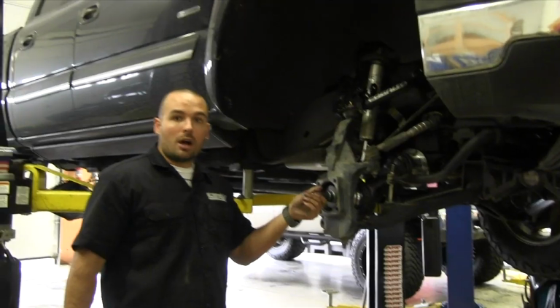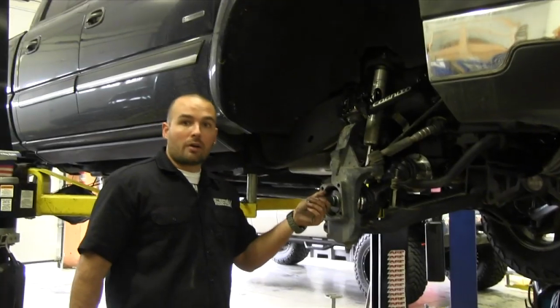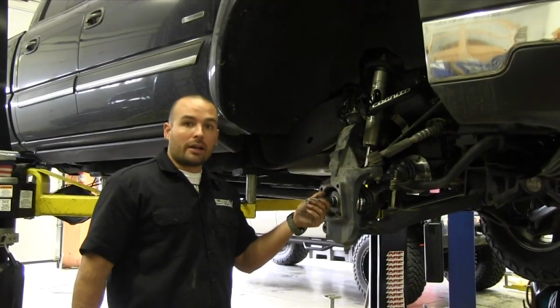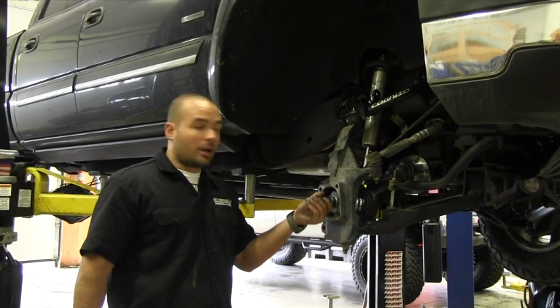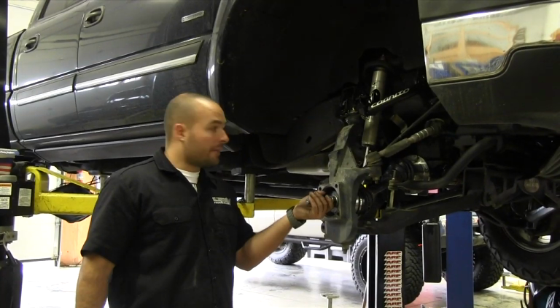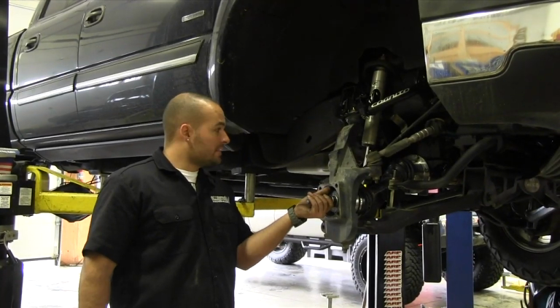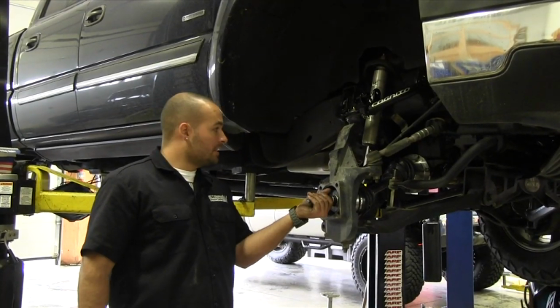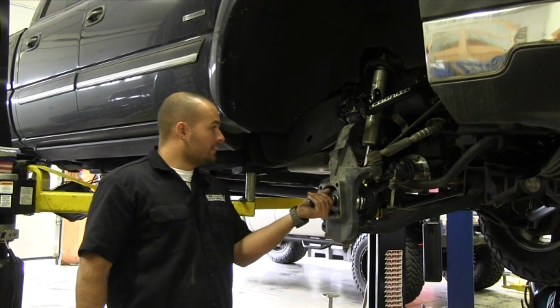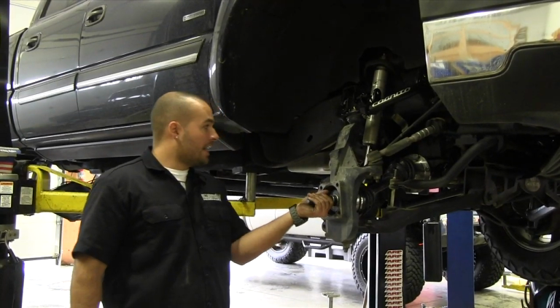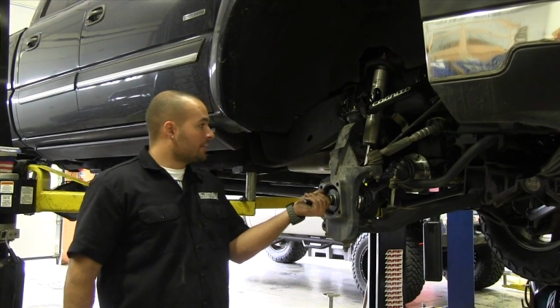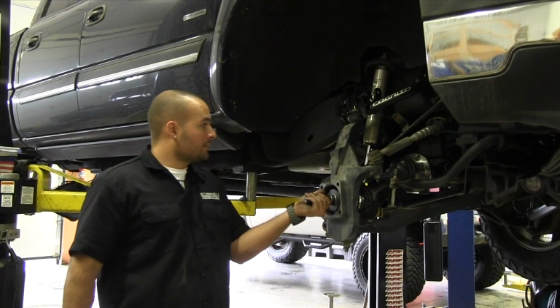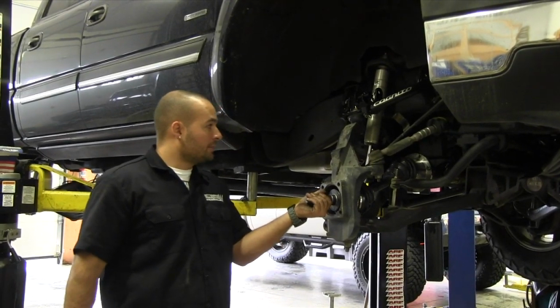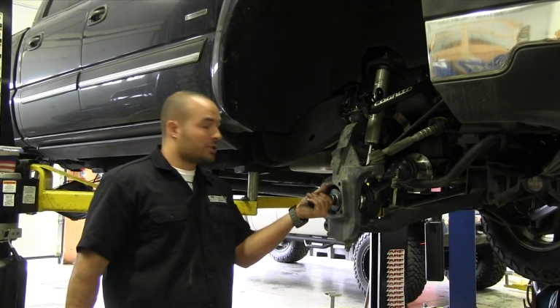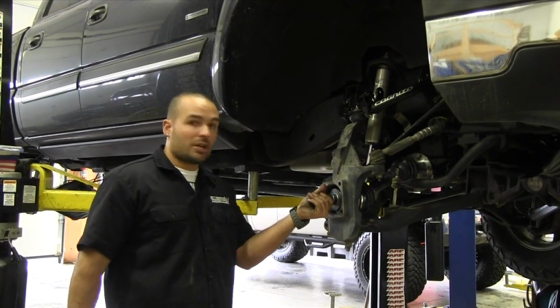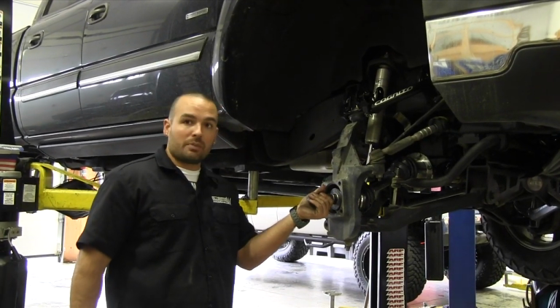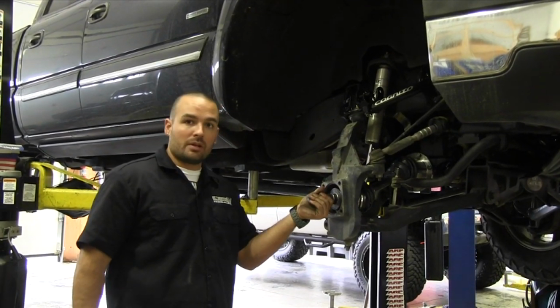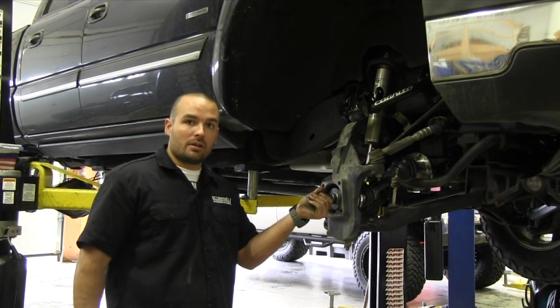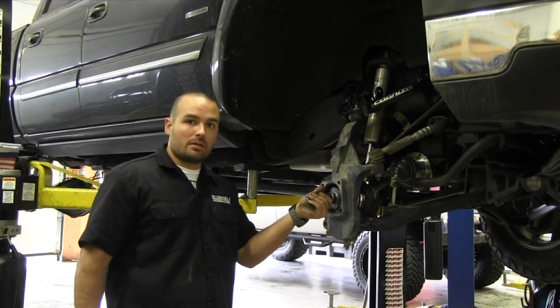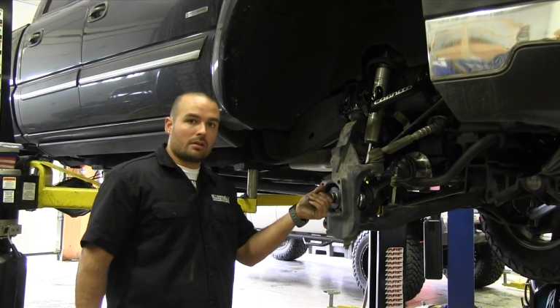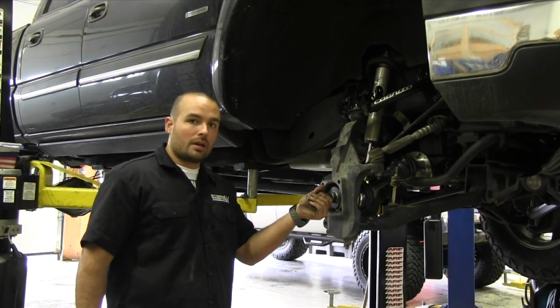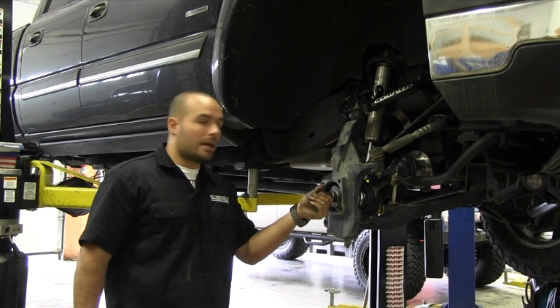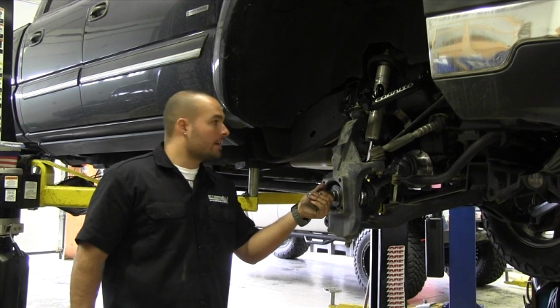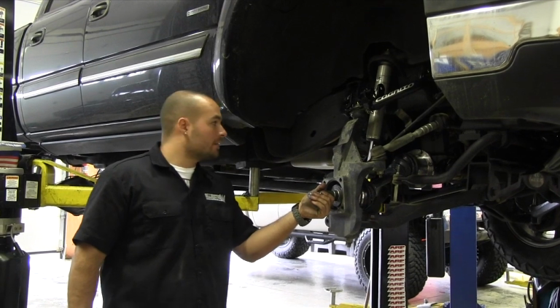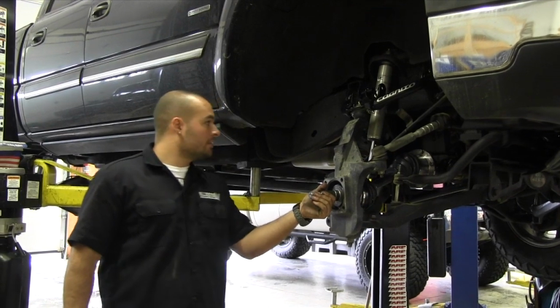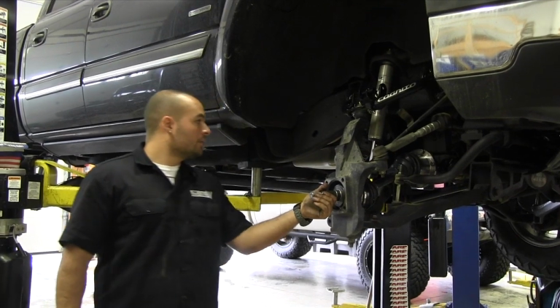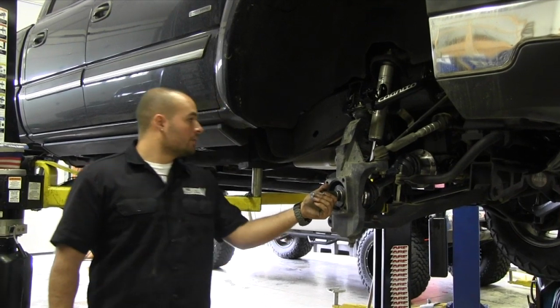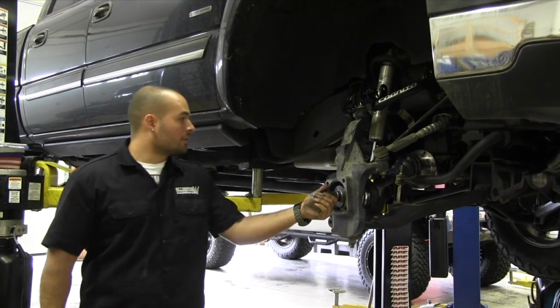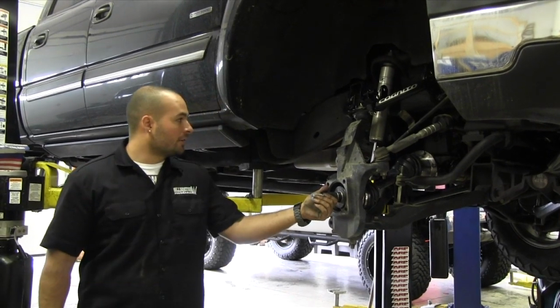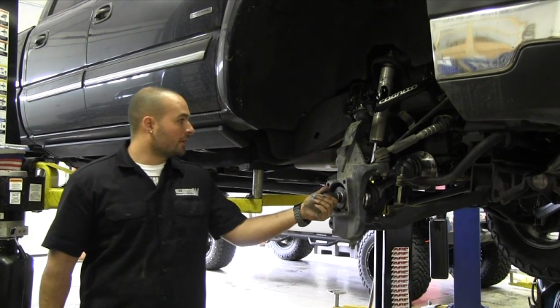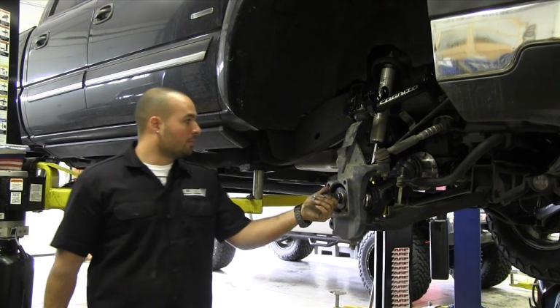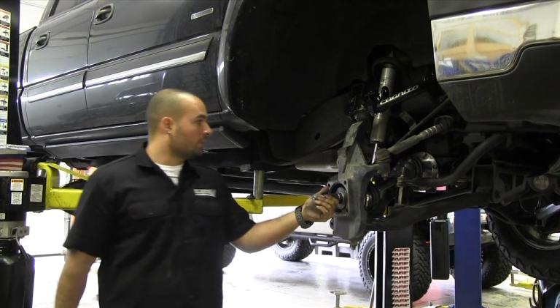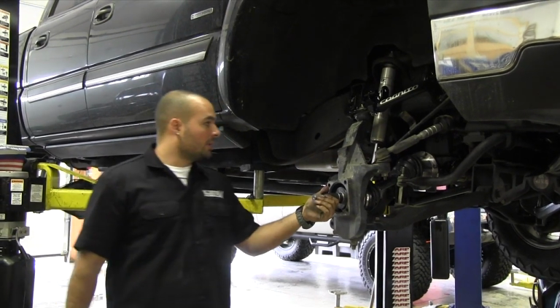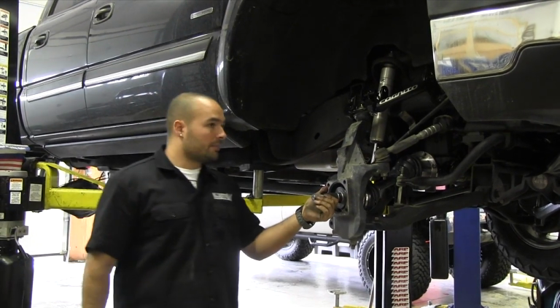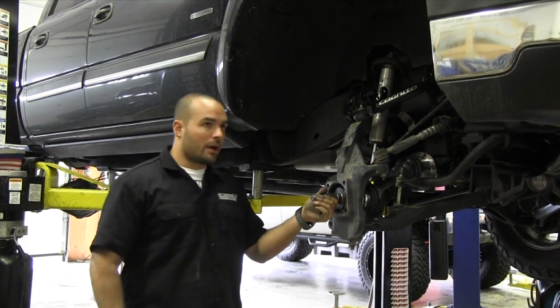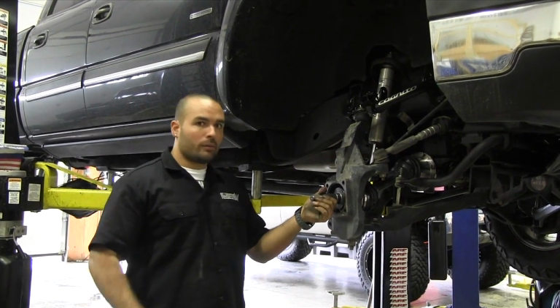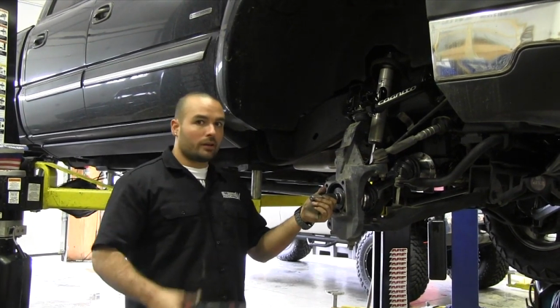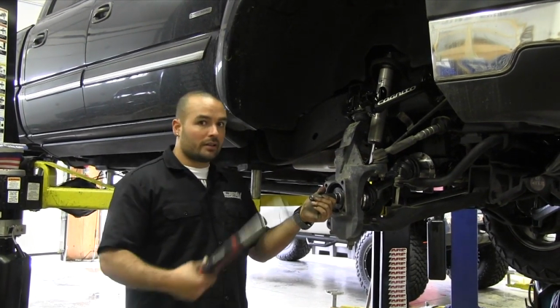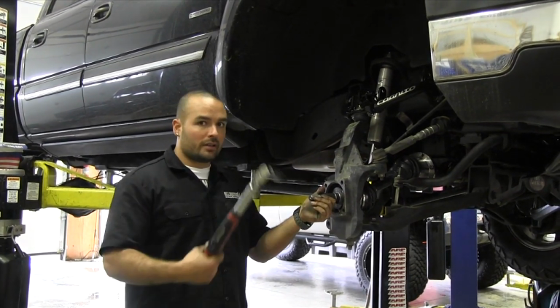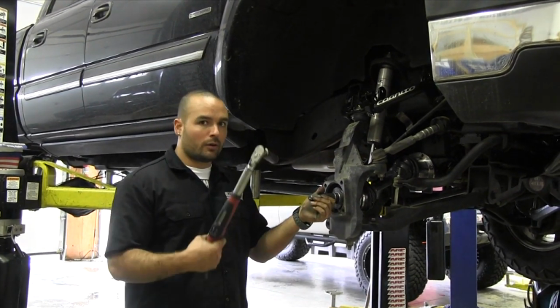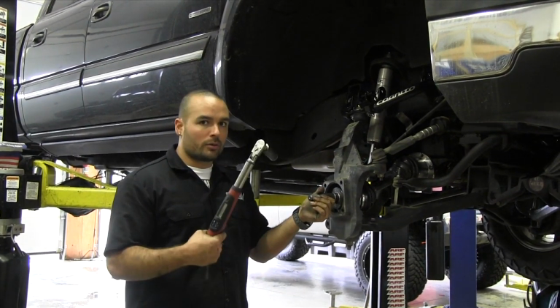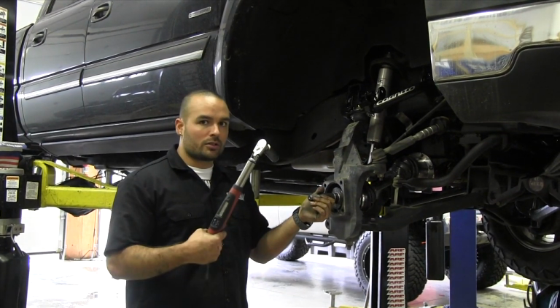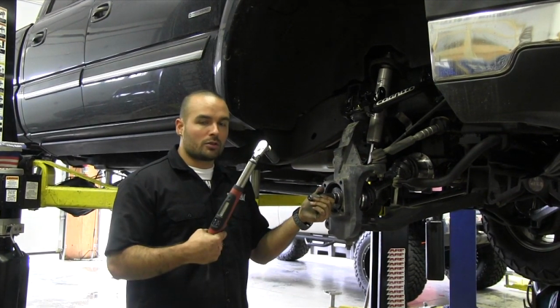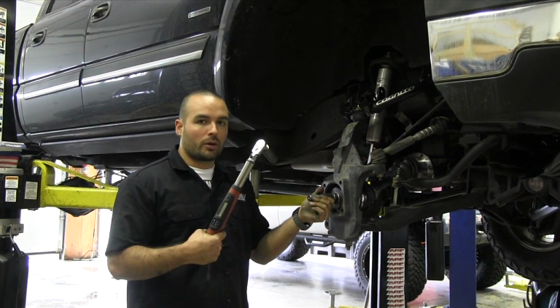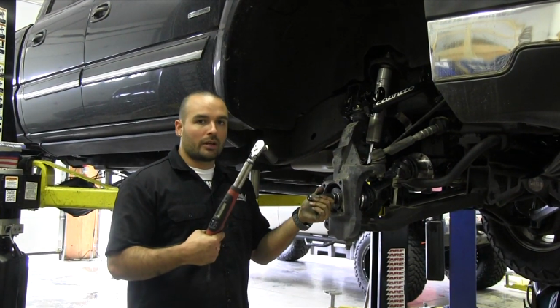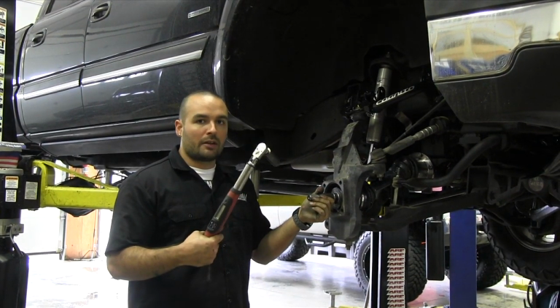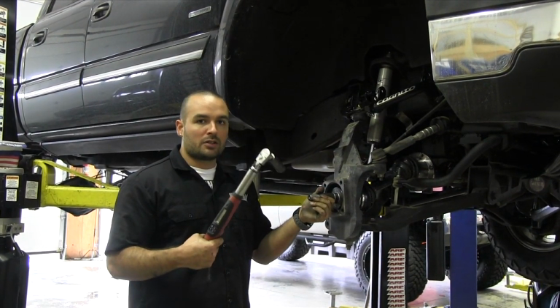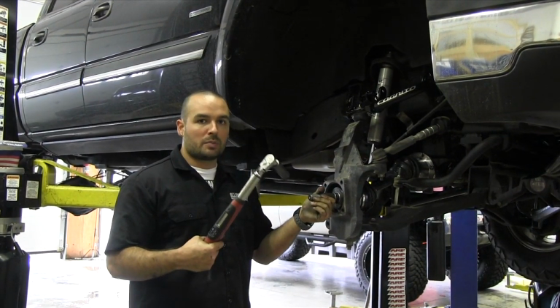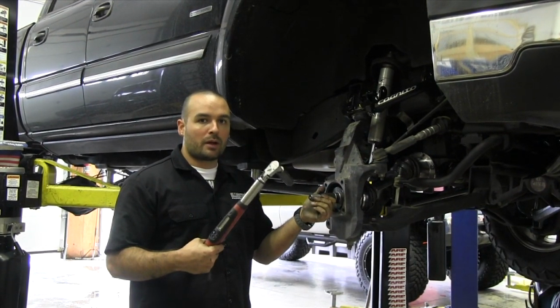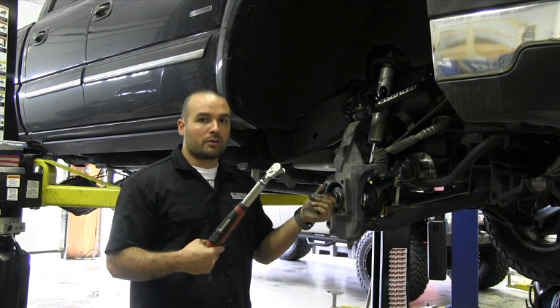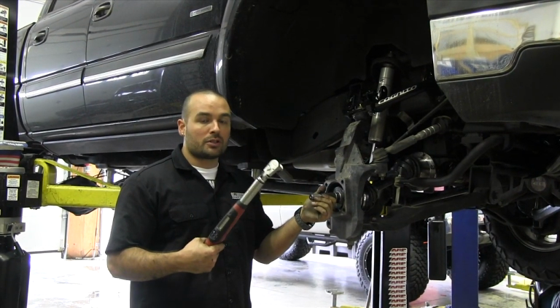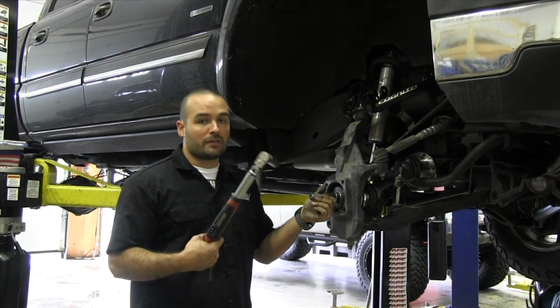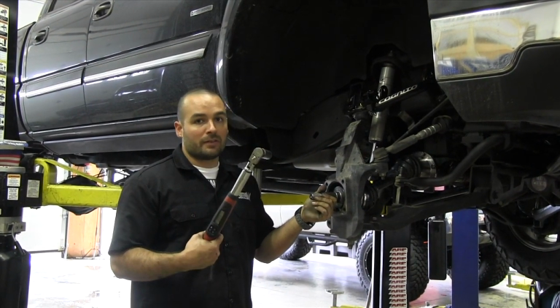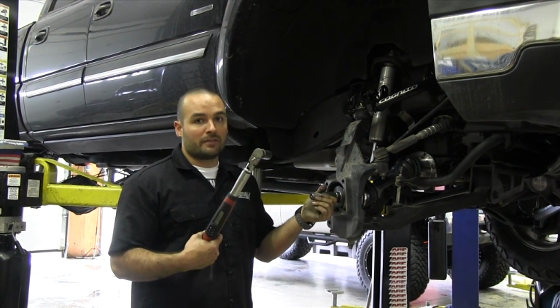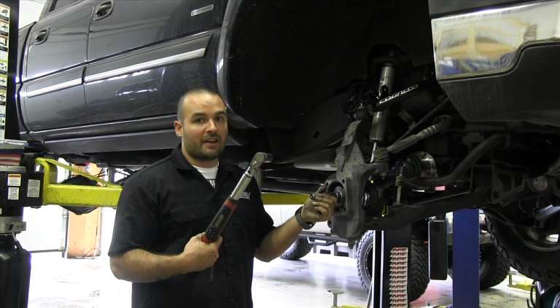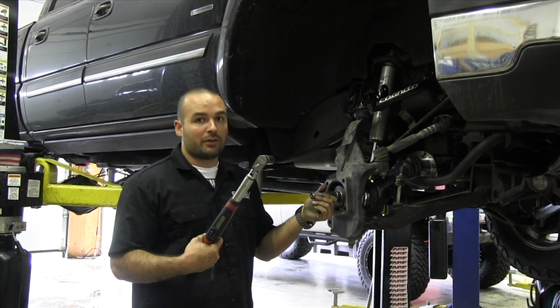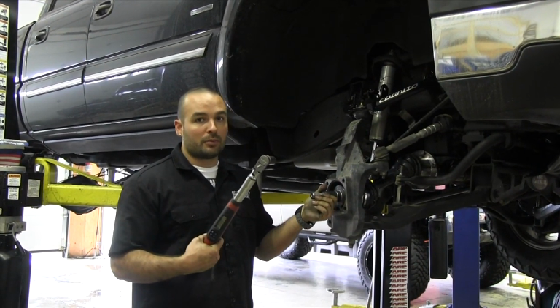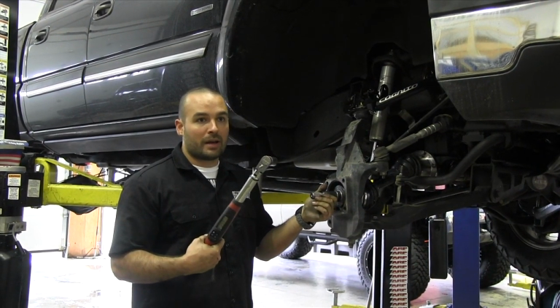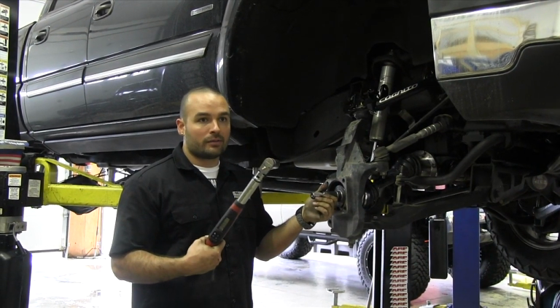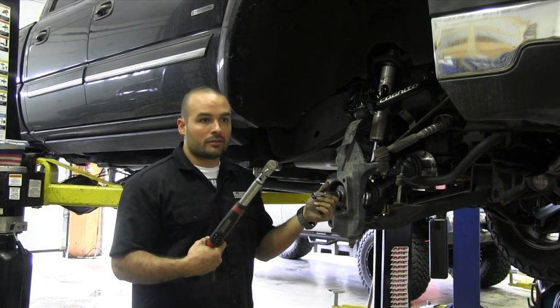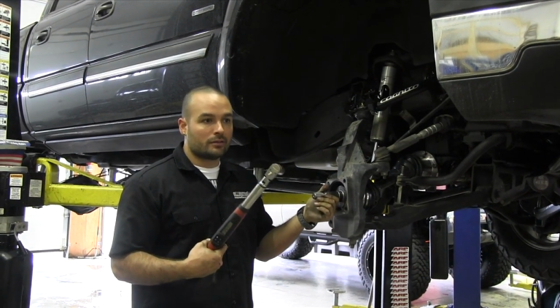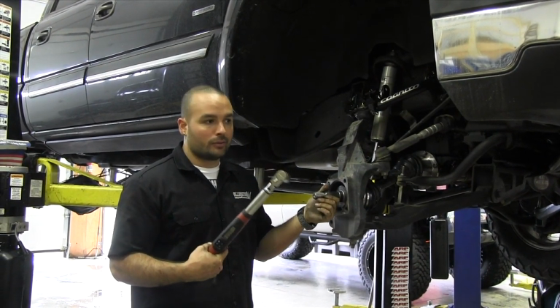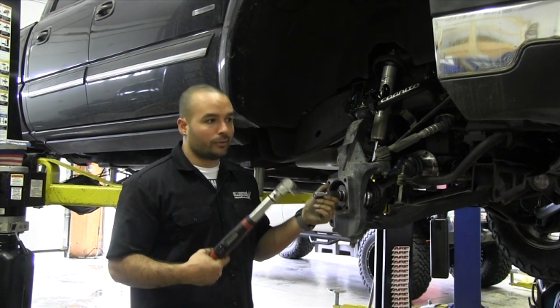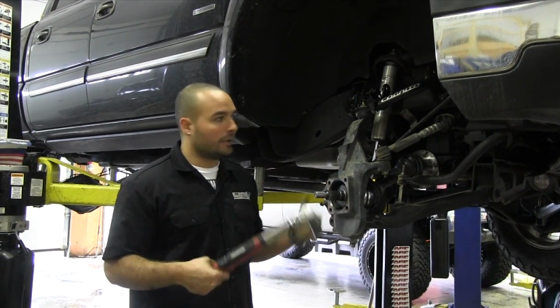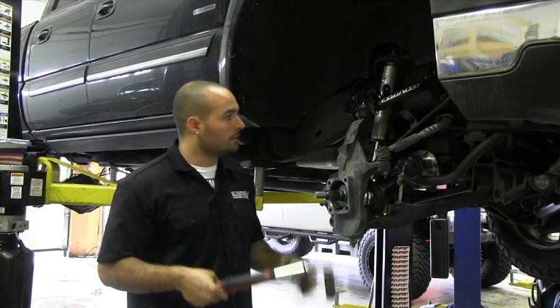I've got the CV axle fished up in here and I'm starting to get it bolted up now. We're going to torque it down to spec, which is 55 foot-pounds.